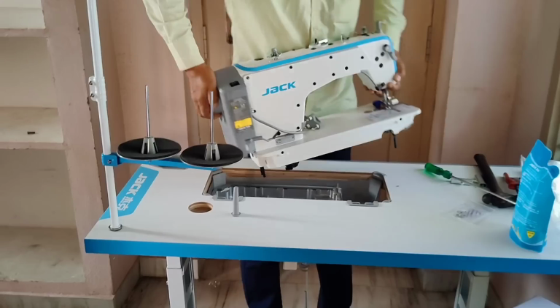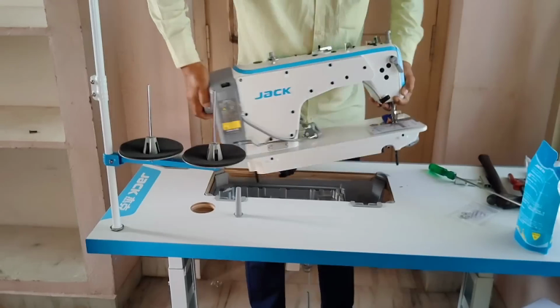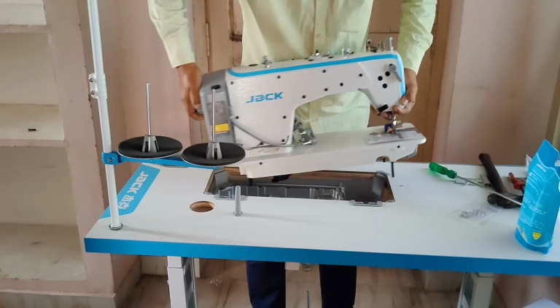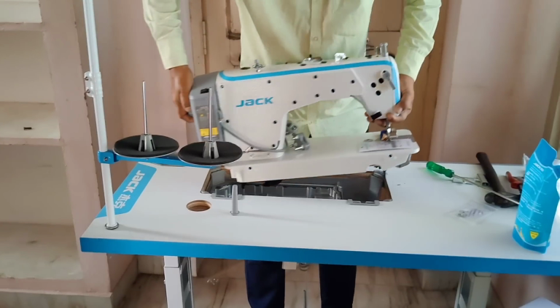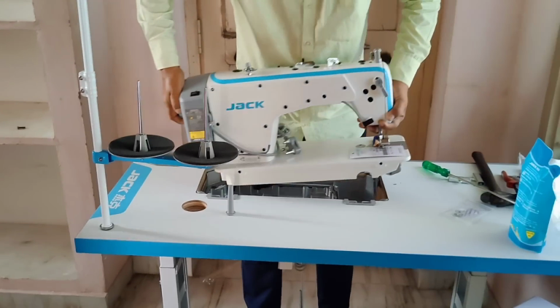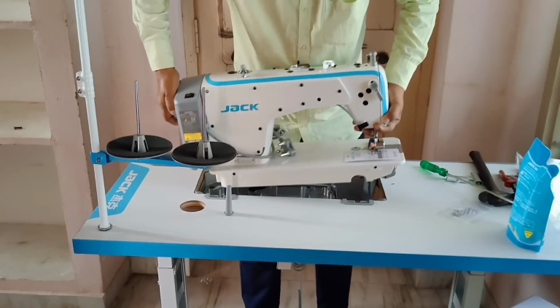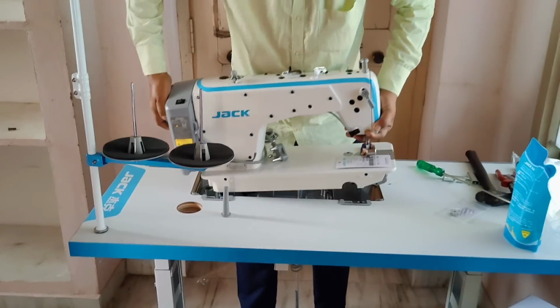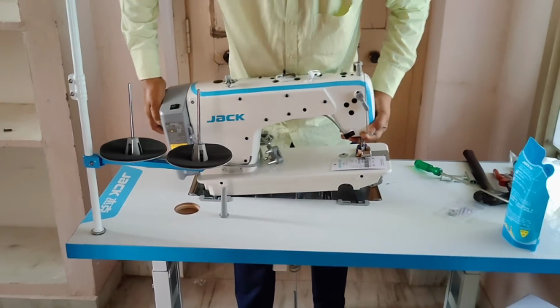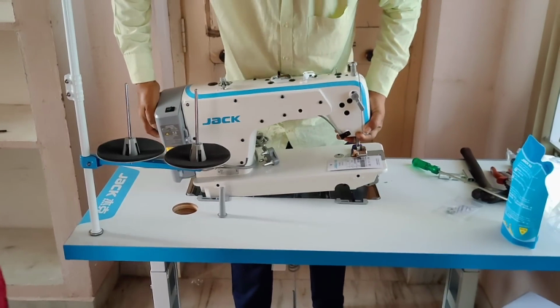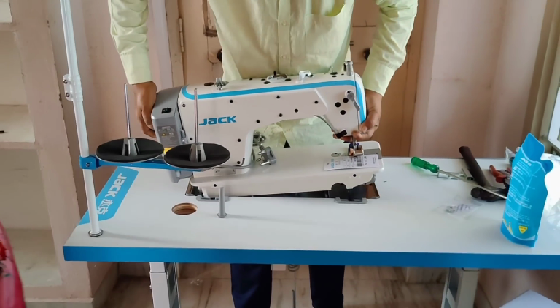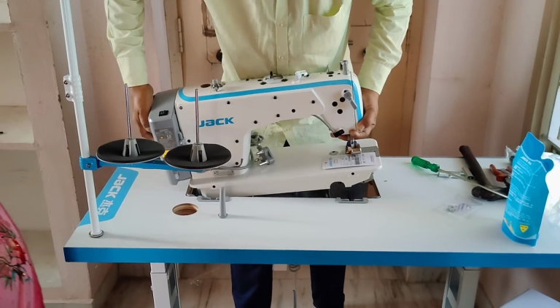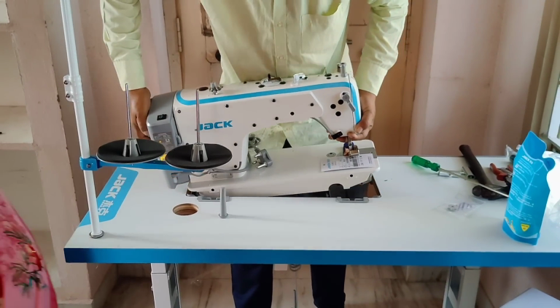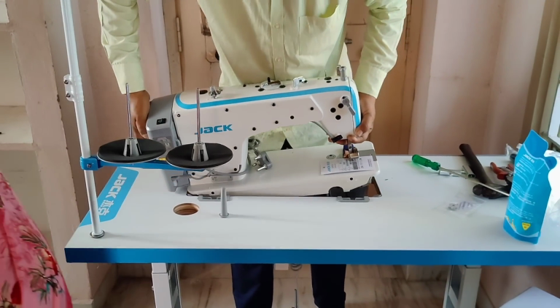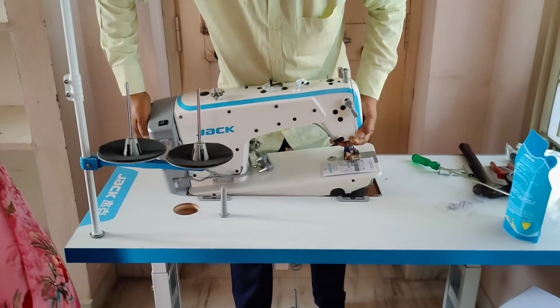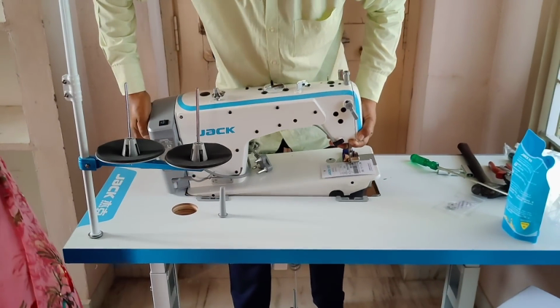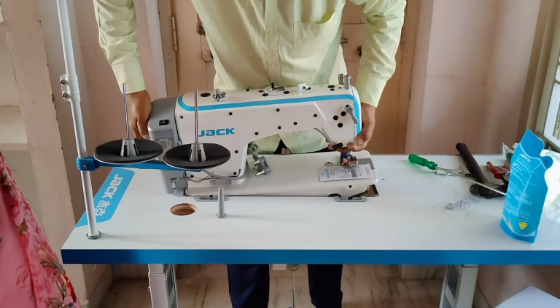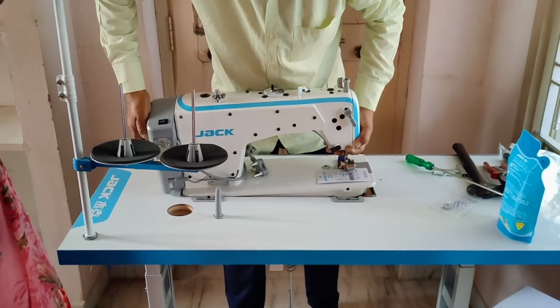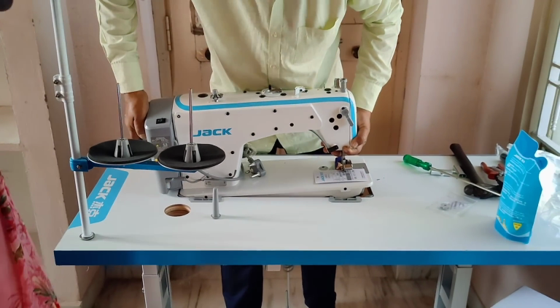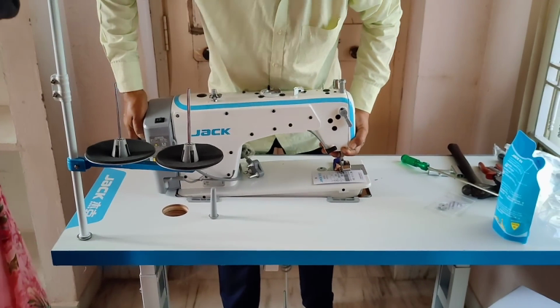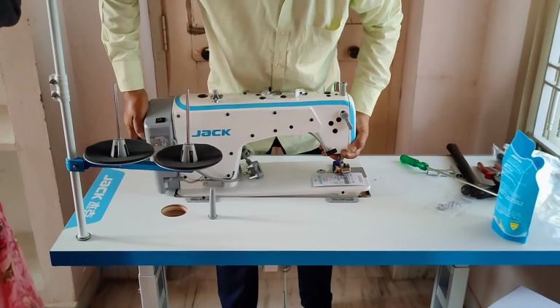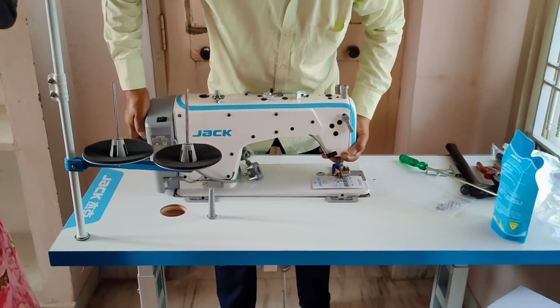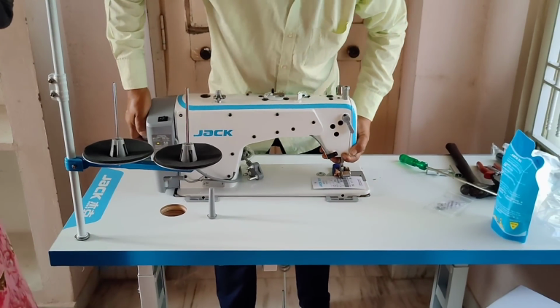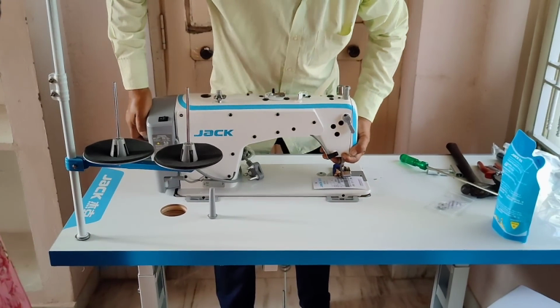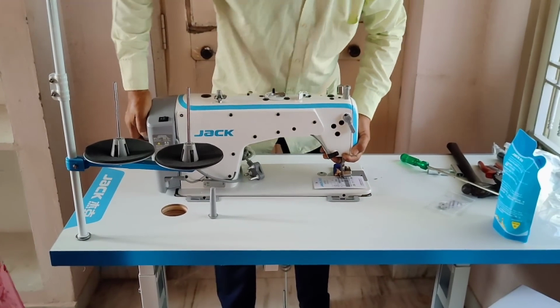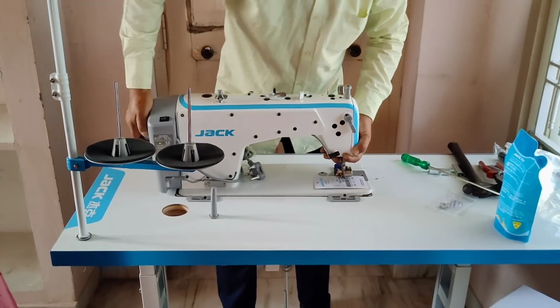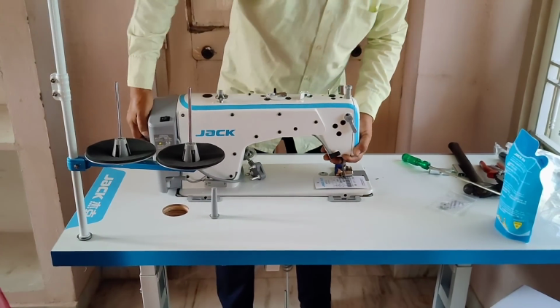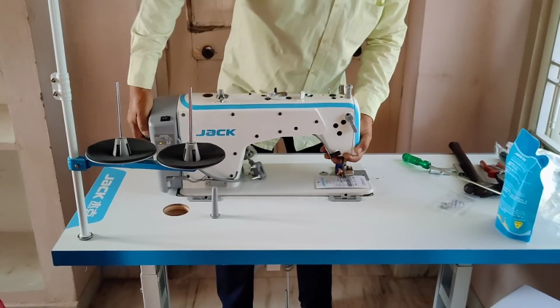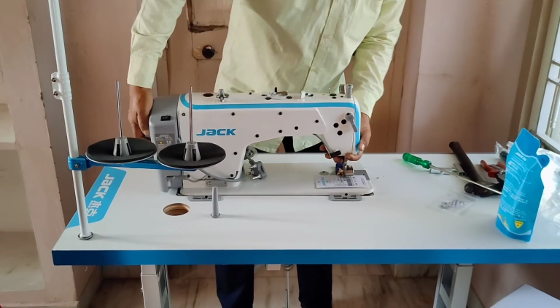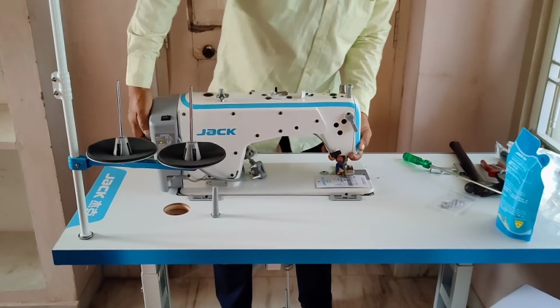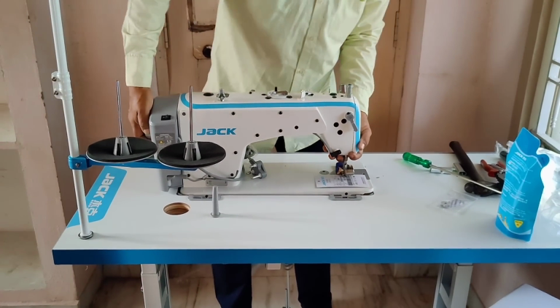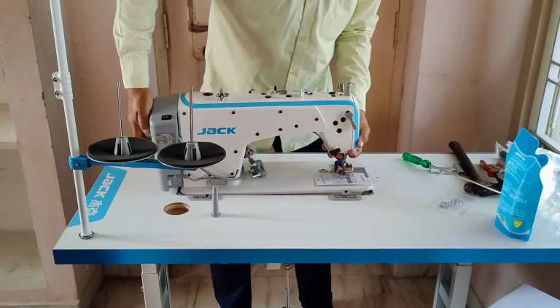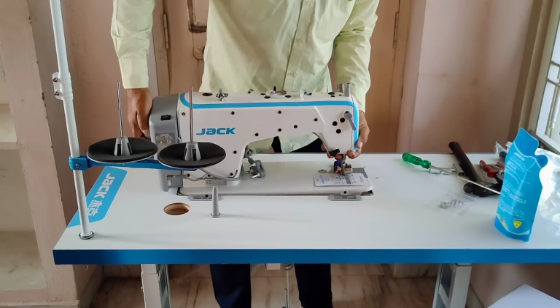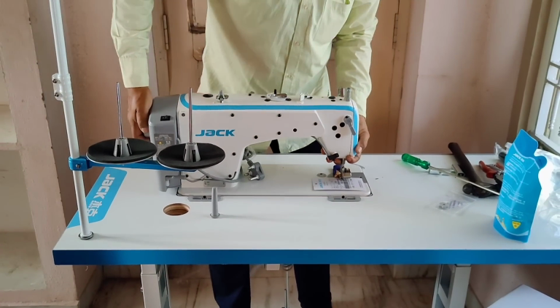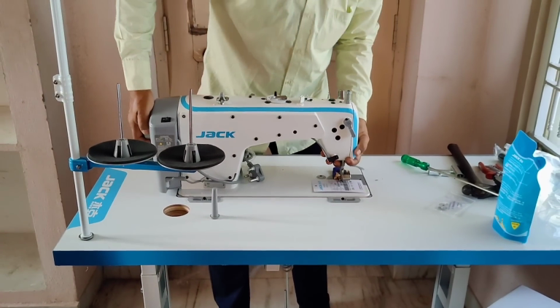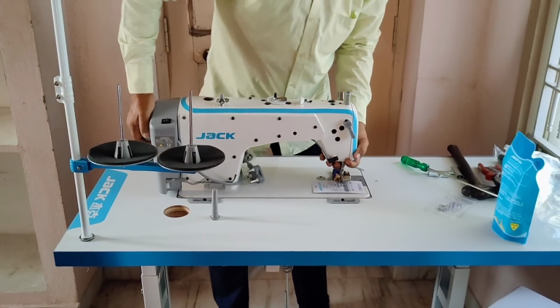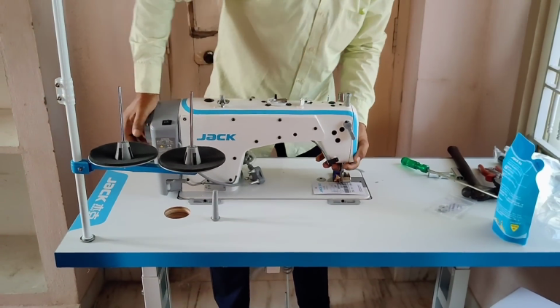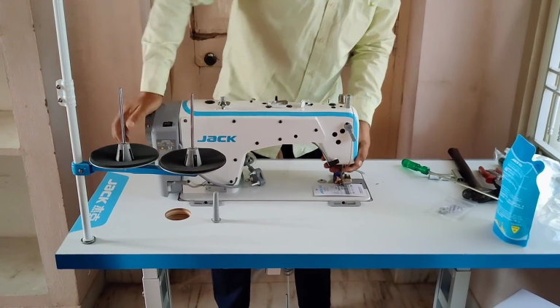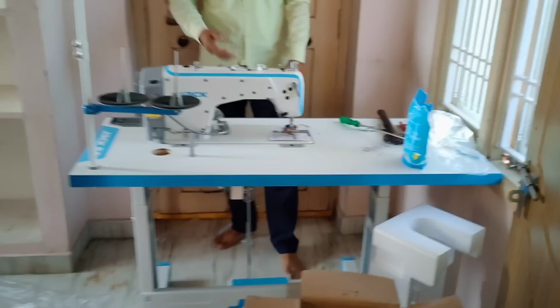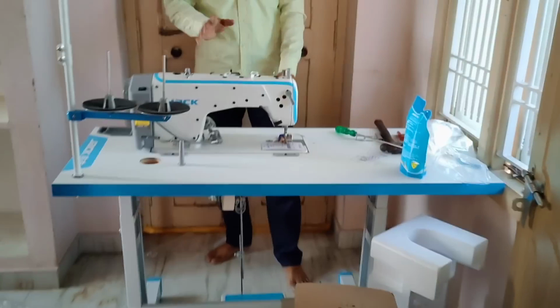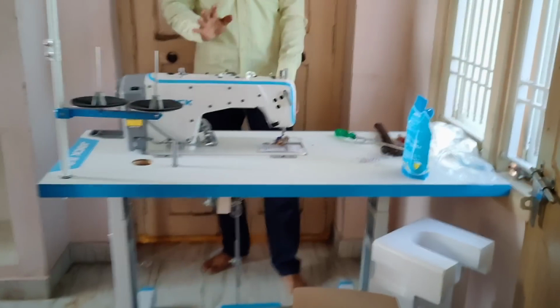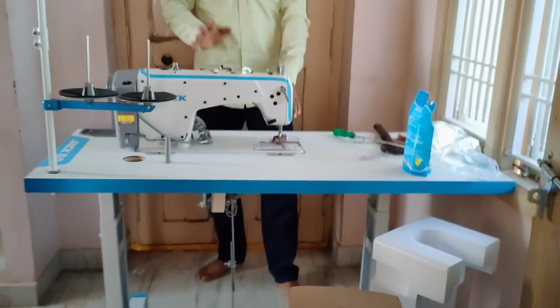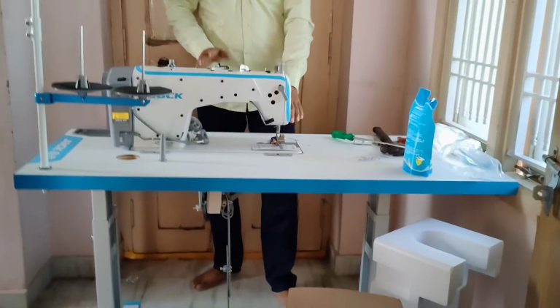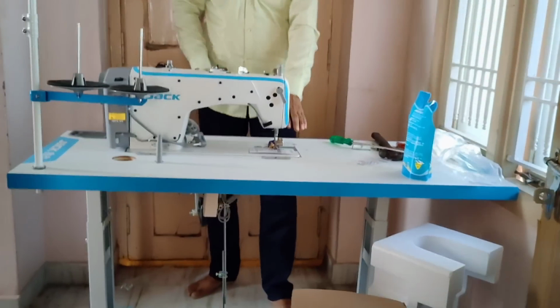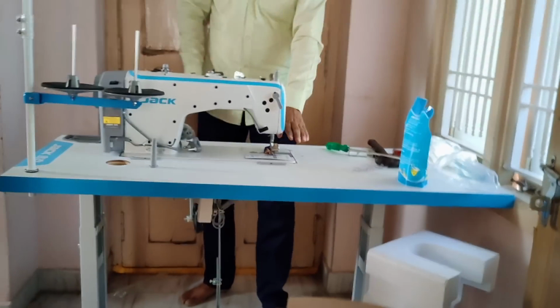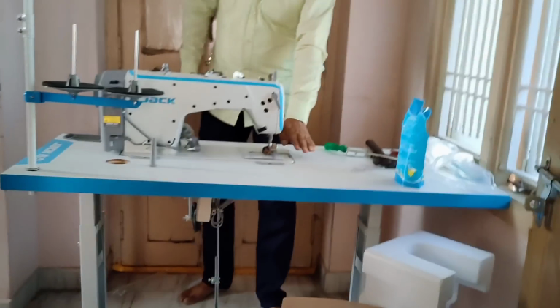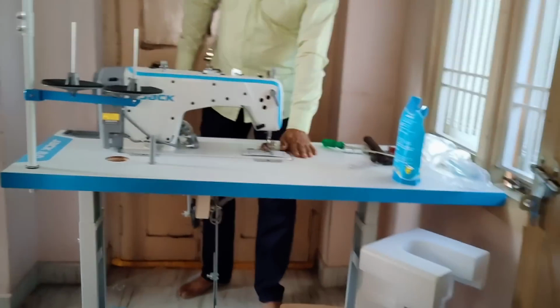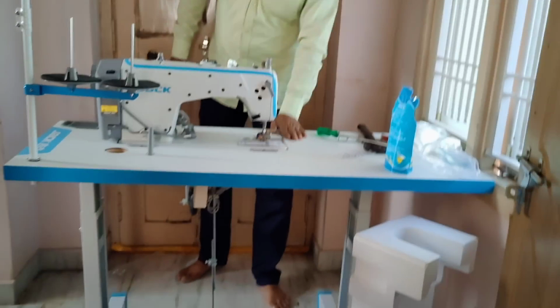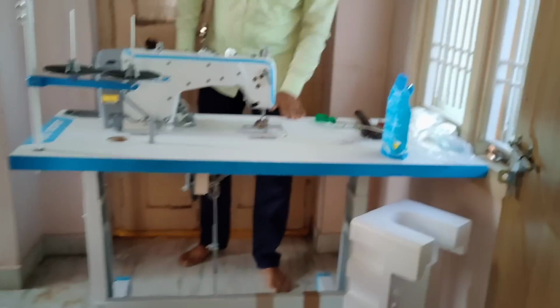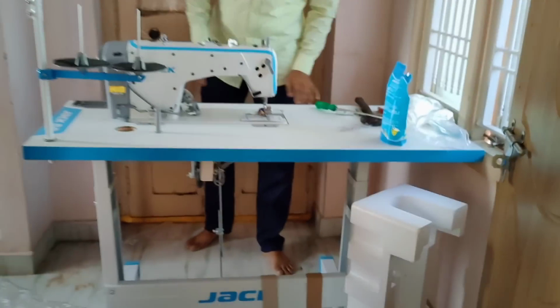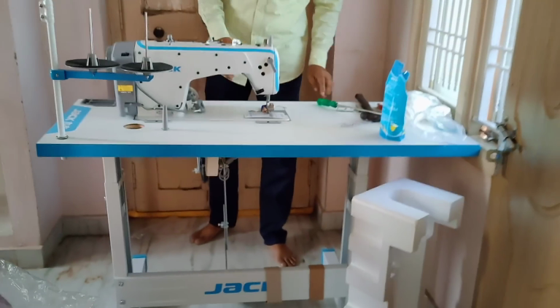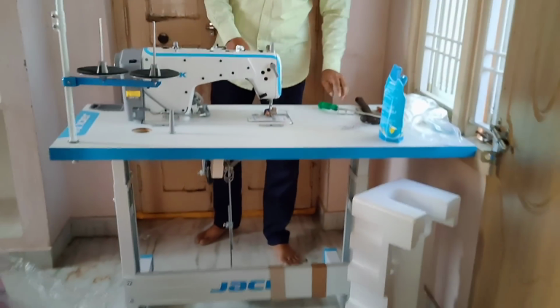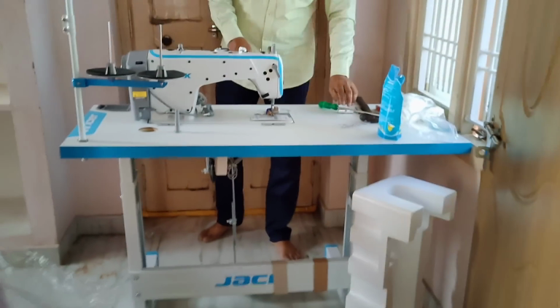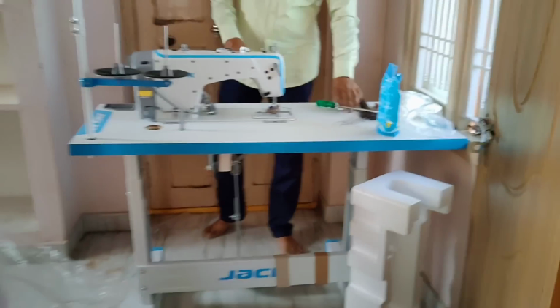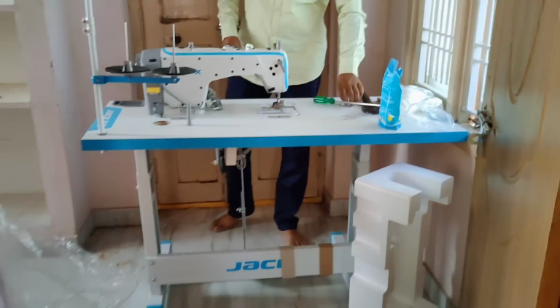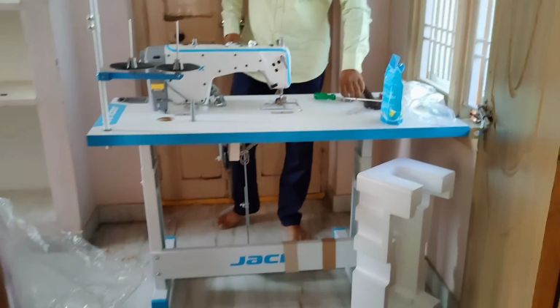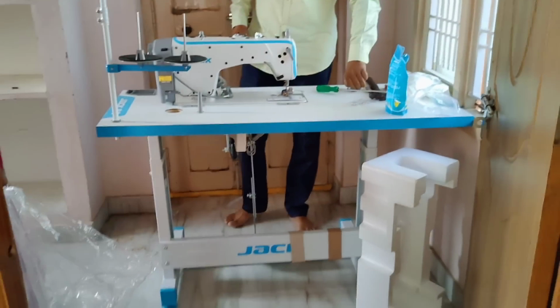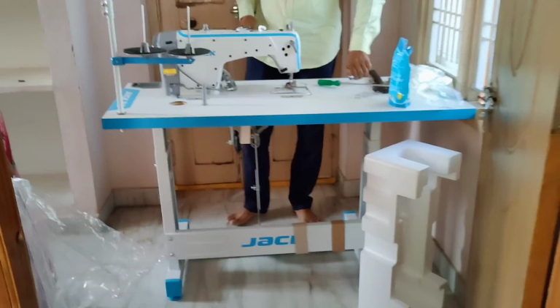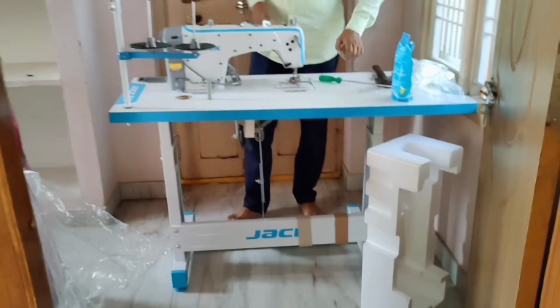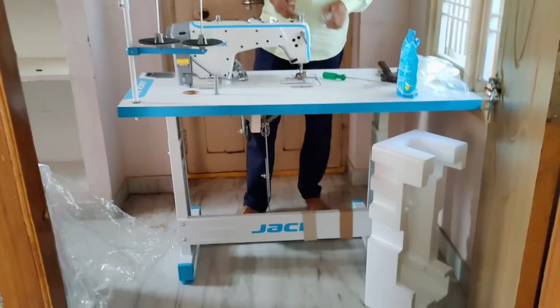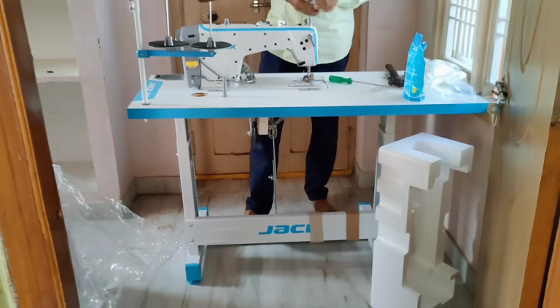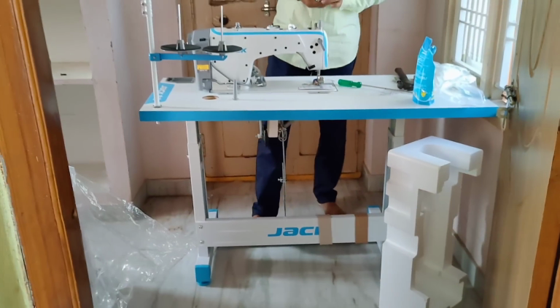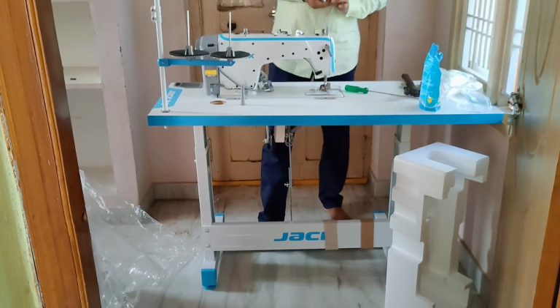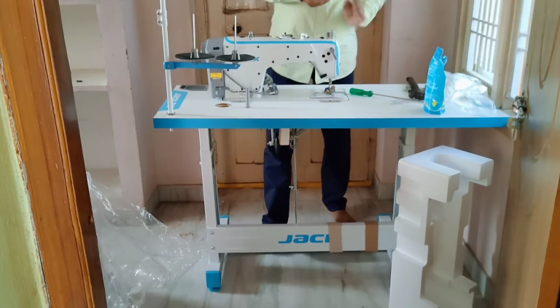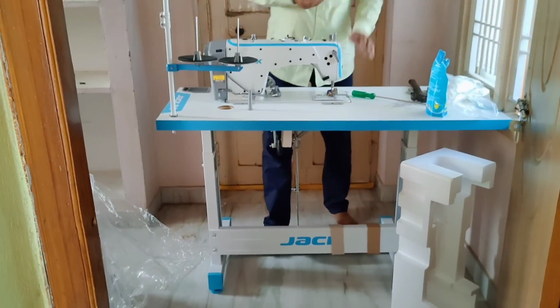Hello friends, welcome back to my channel. Hello, I'm your host, and today I'm going to share my full stitching machine review with you.